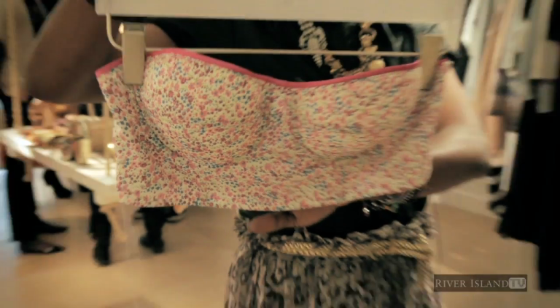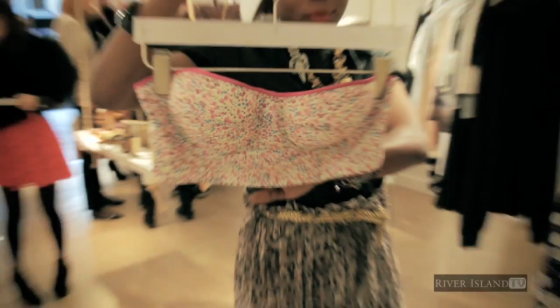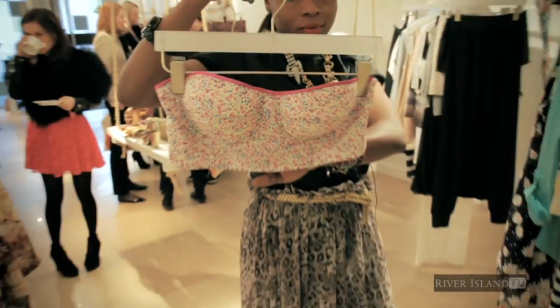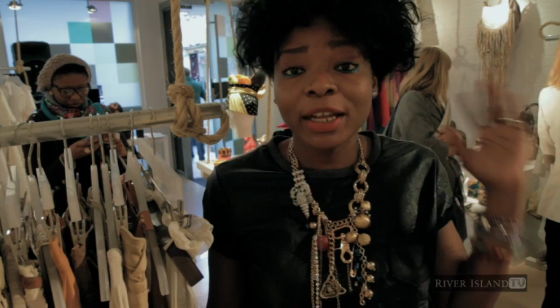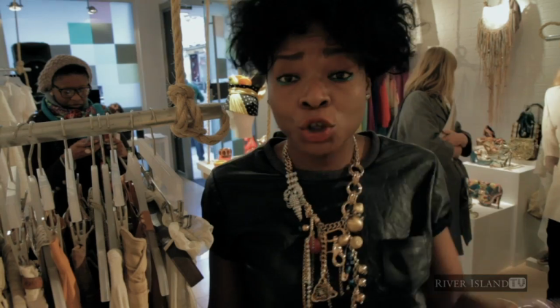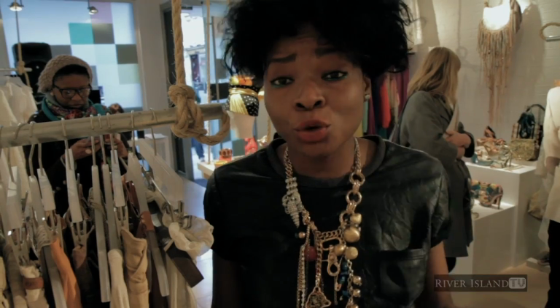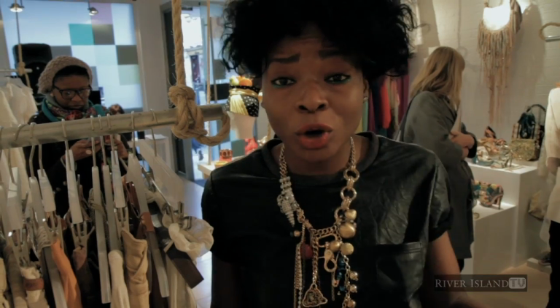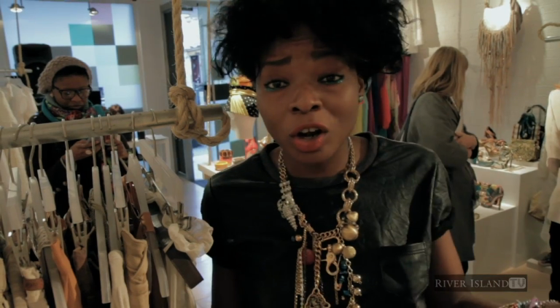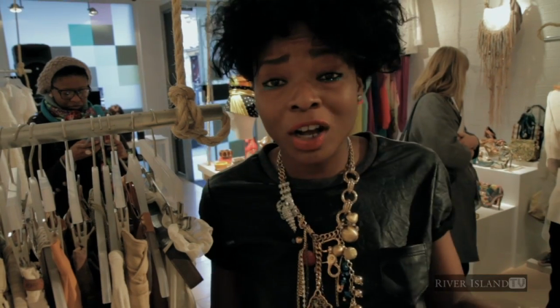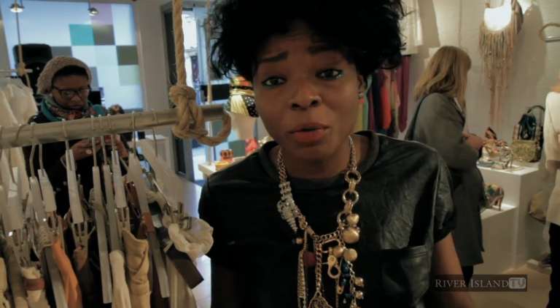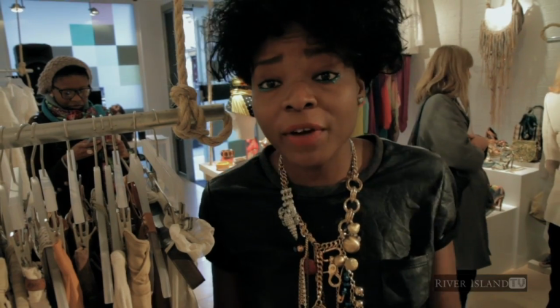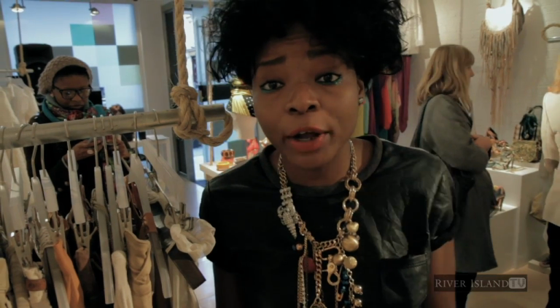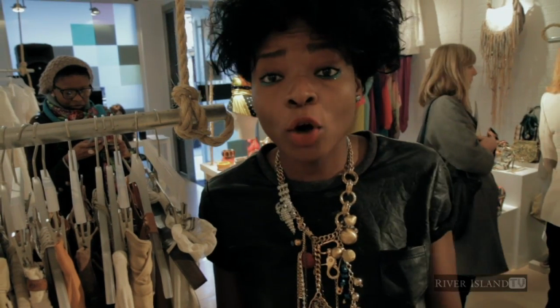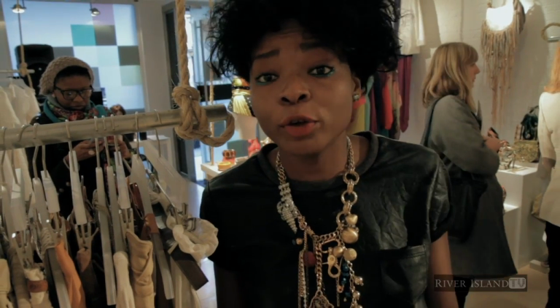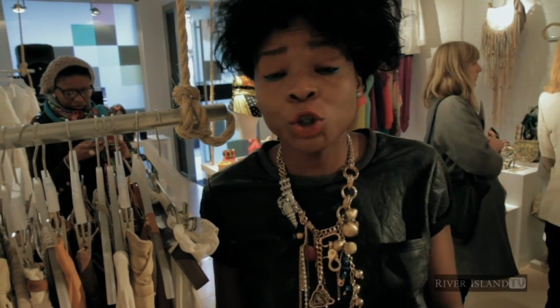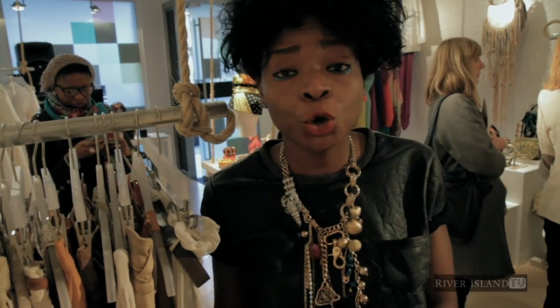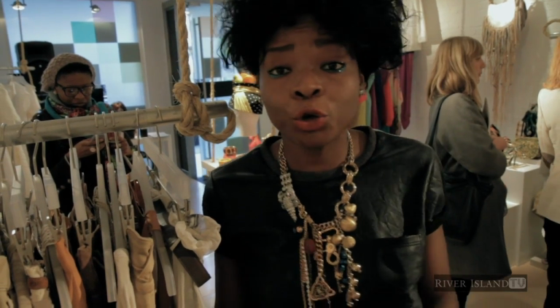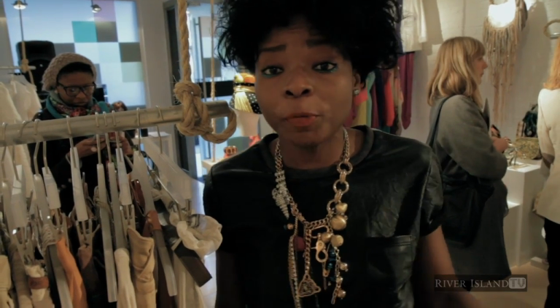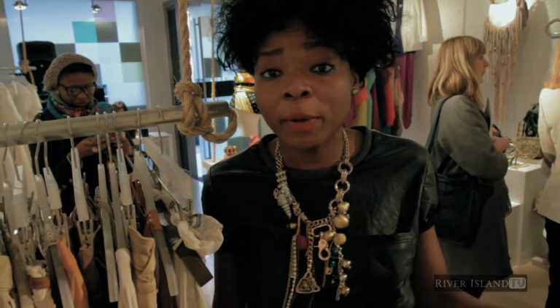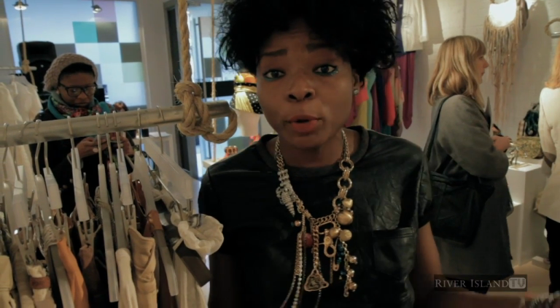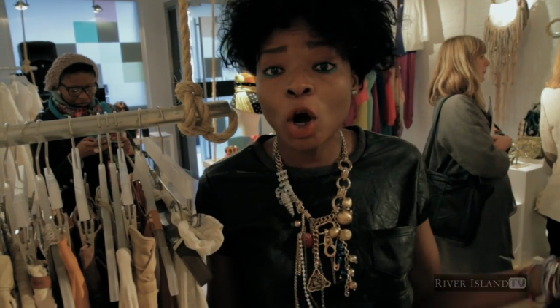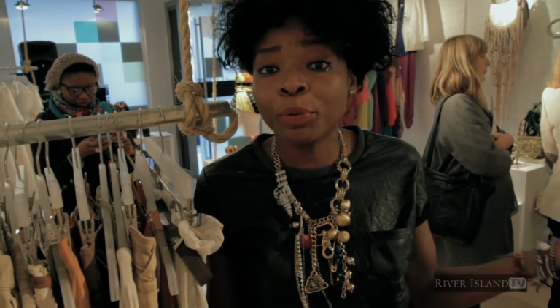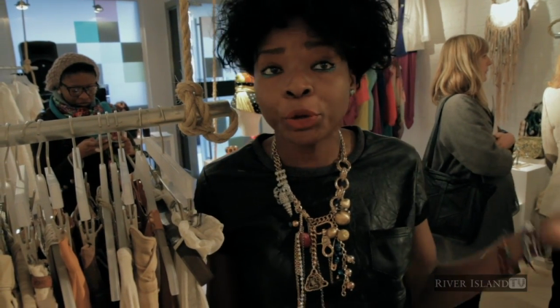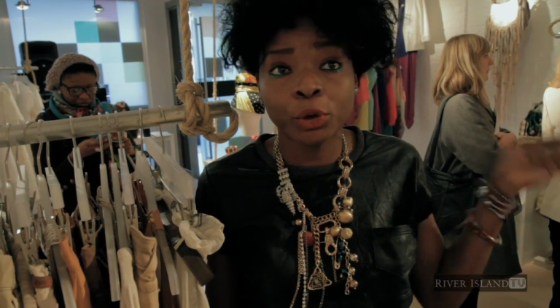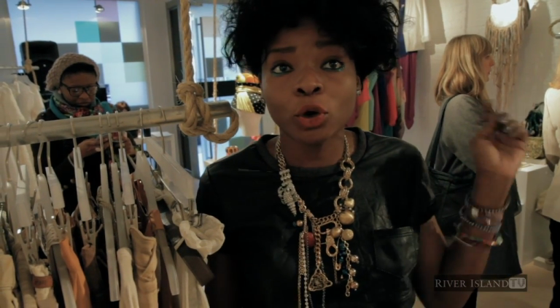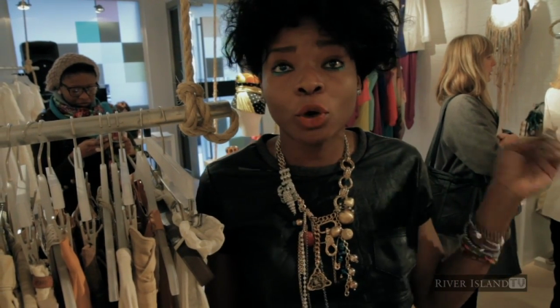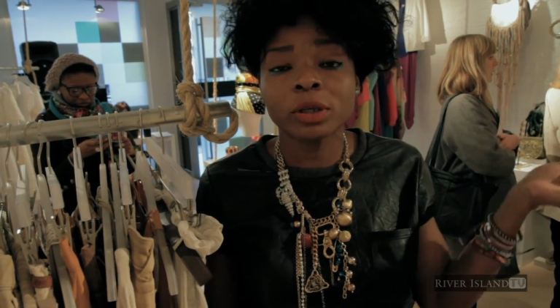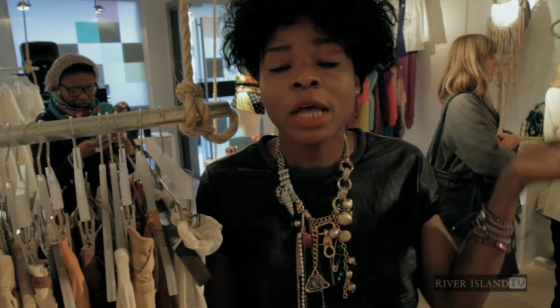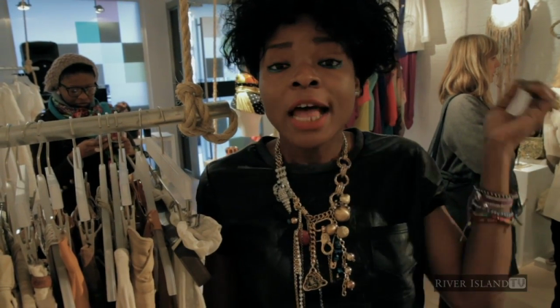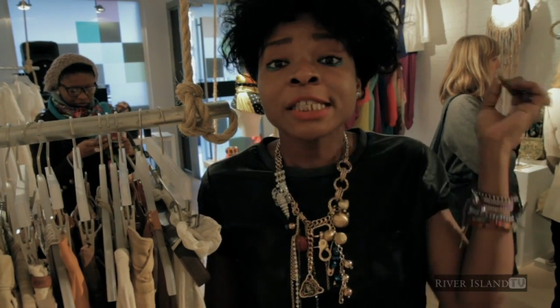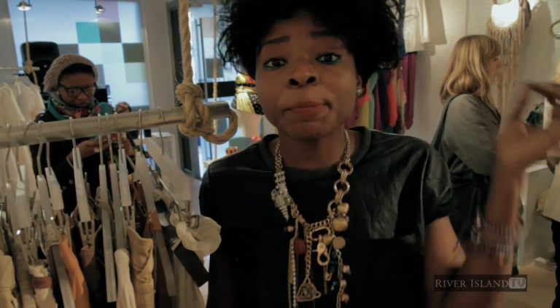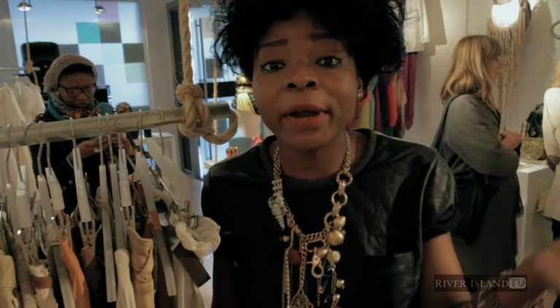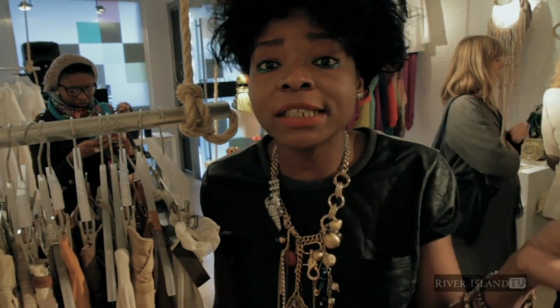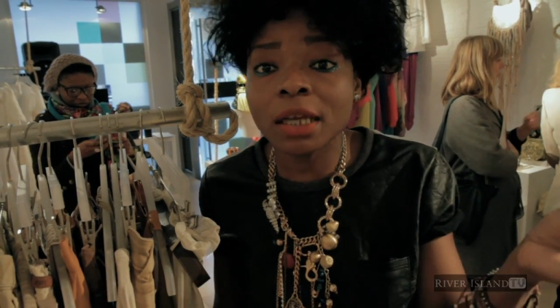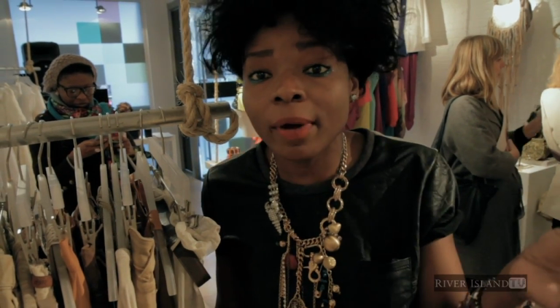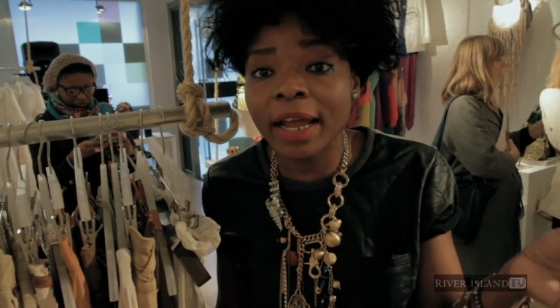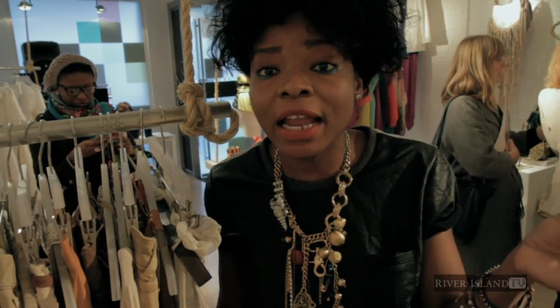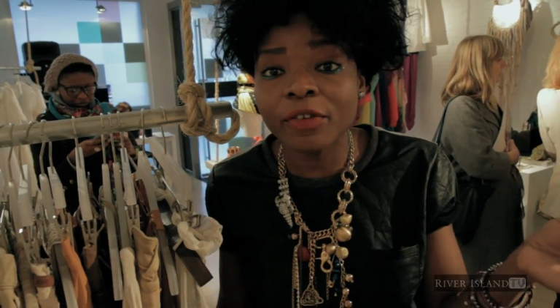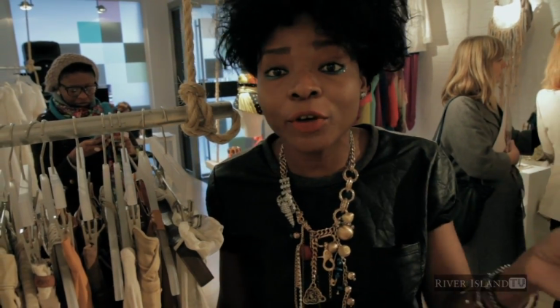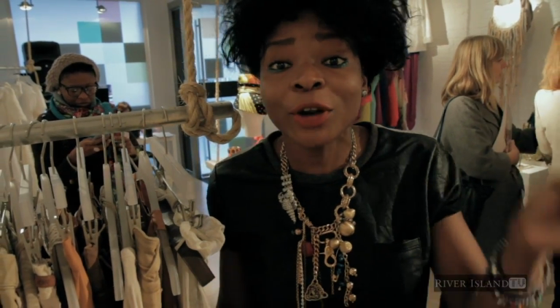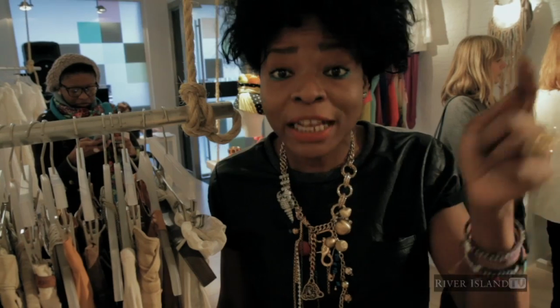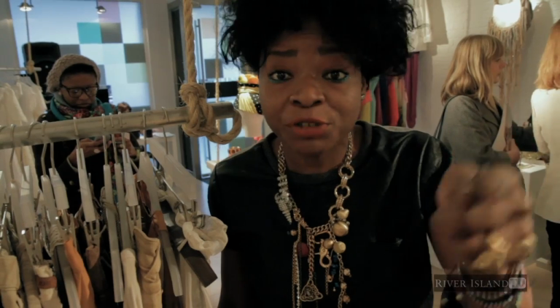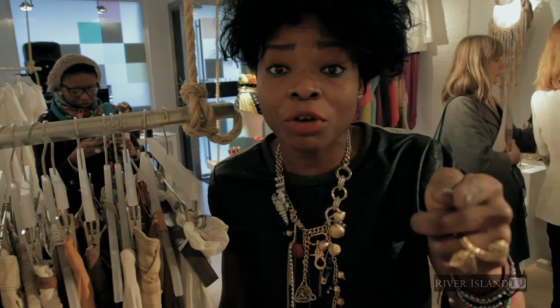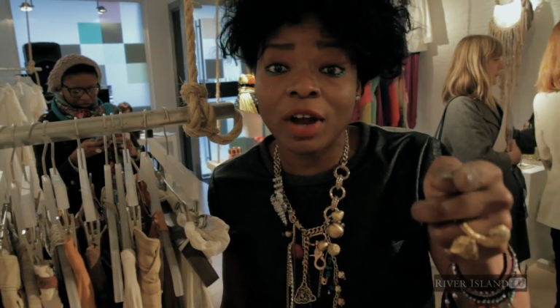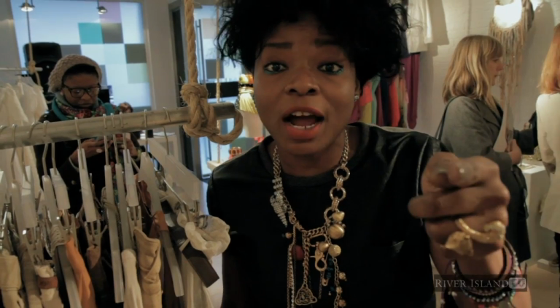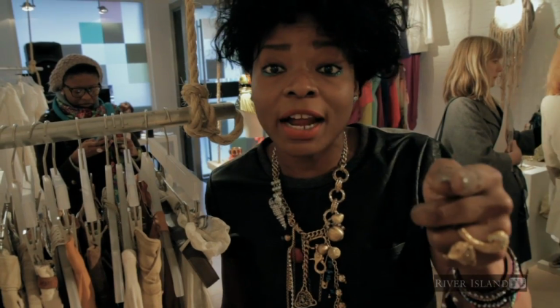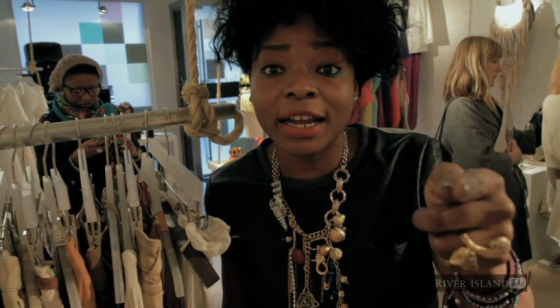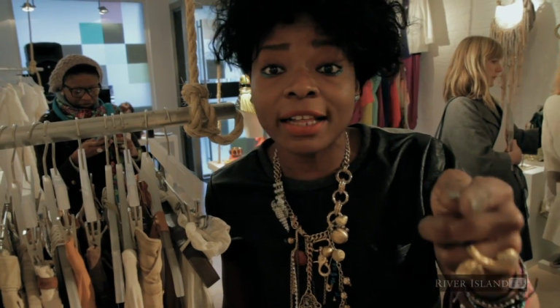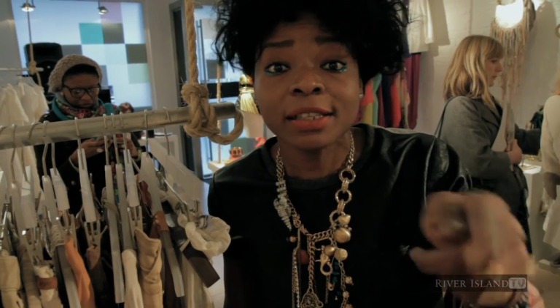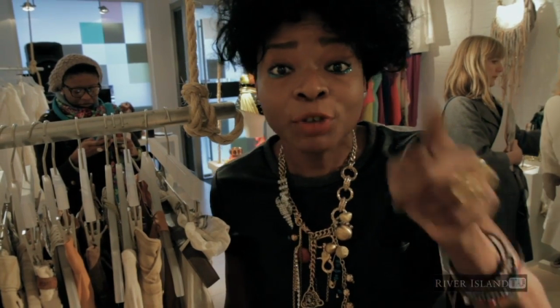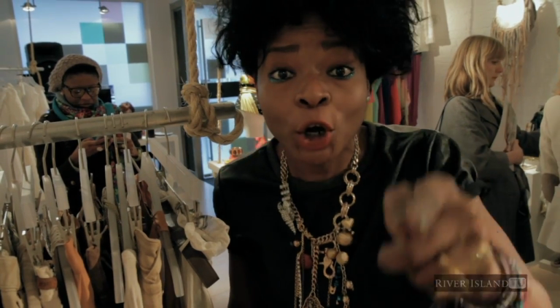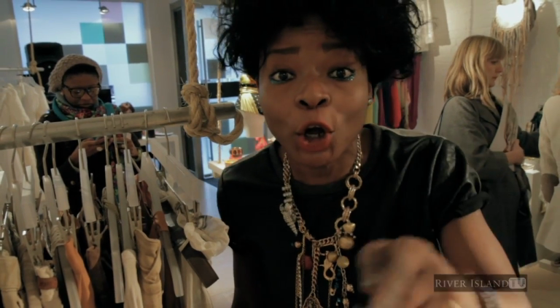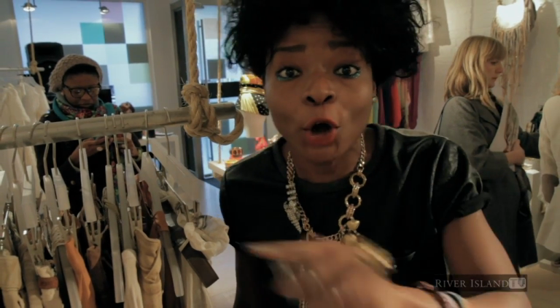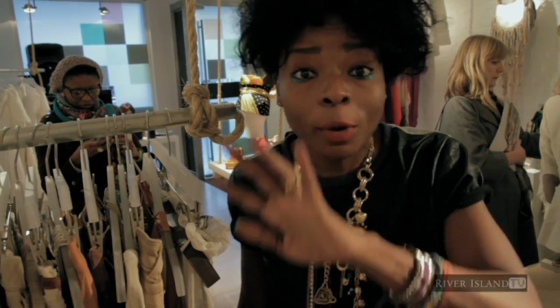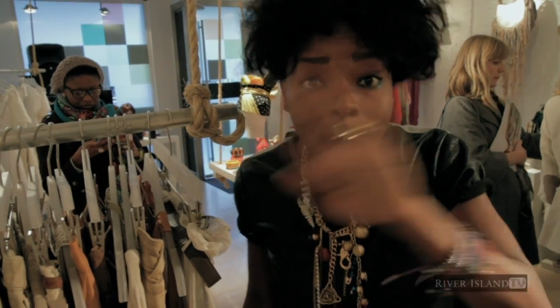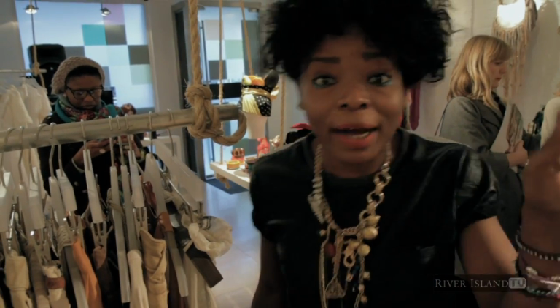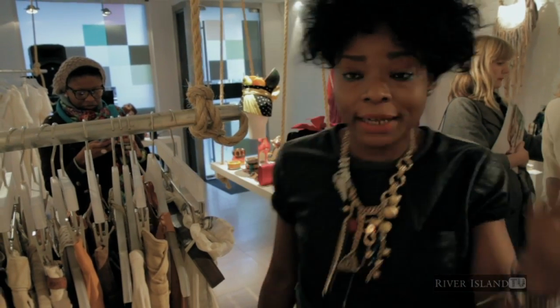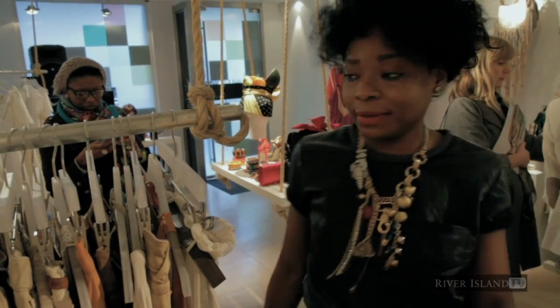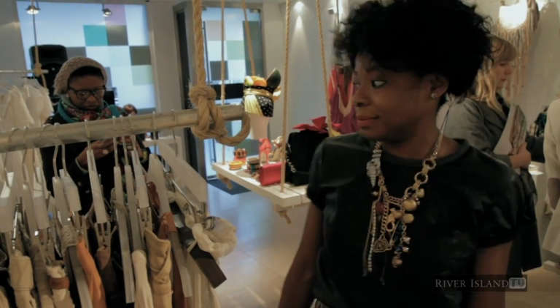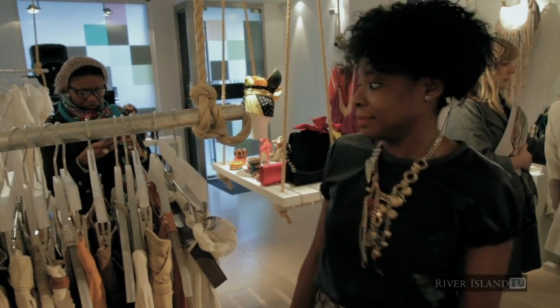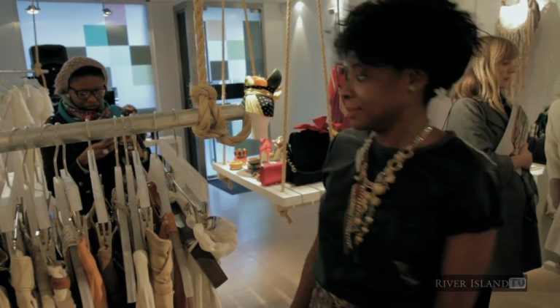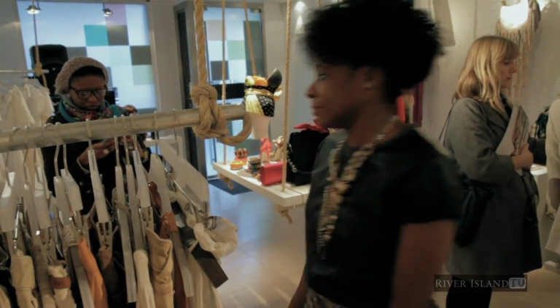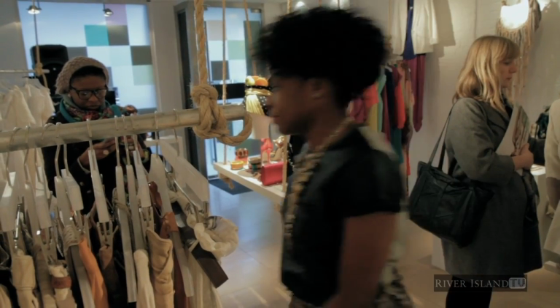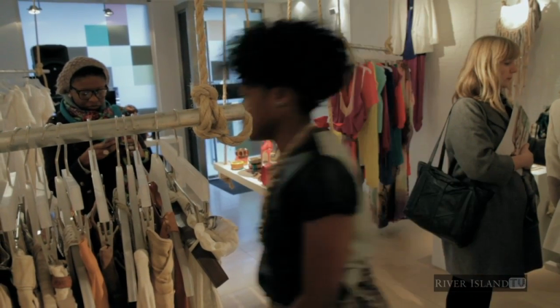It's not even yet 2 o'clock and we've had over 200 people come through the door. Spring Summer 11 is River Island. Gotta go. Bye, let's go!